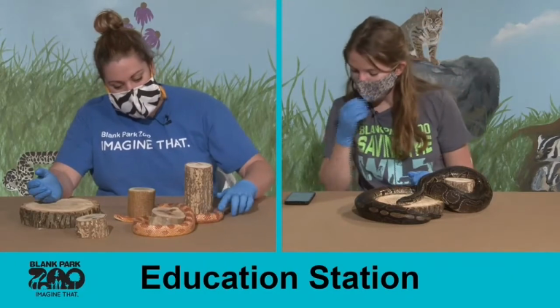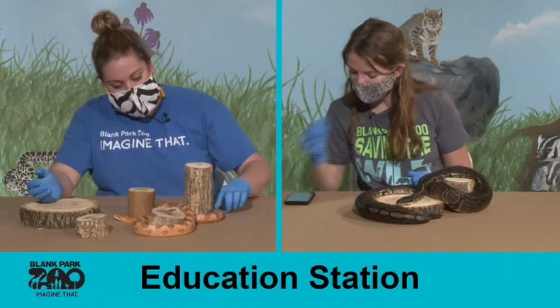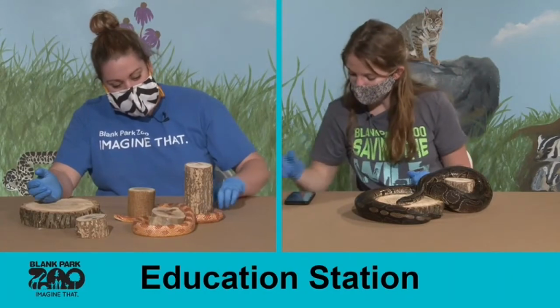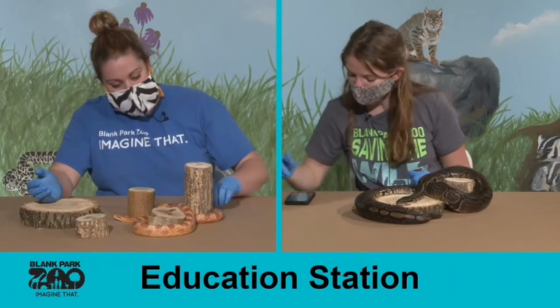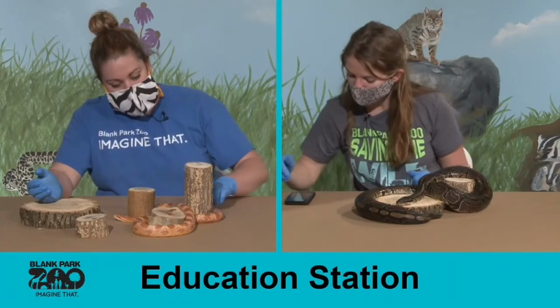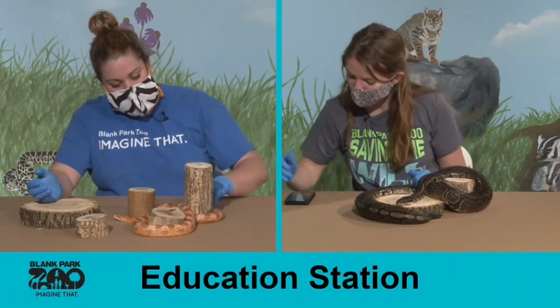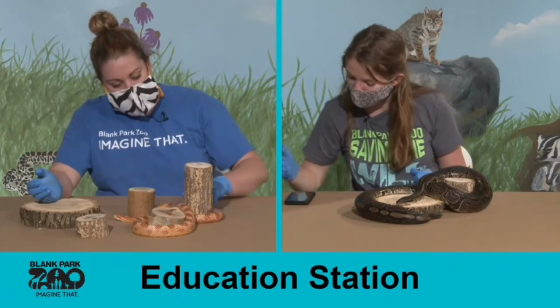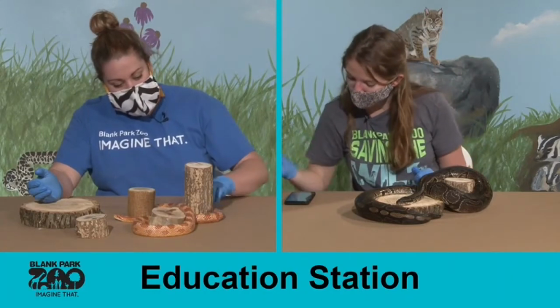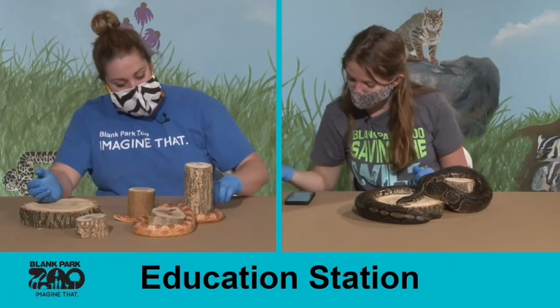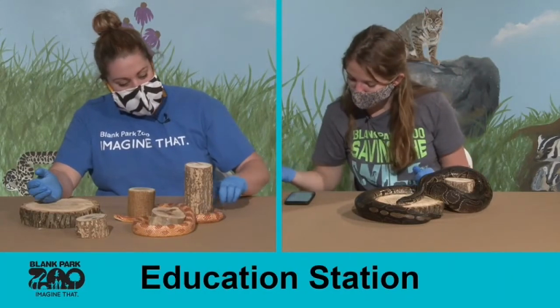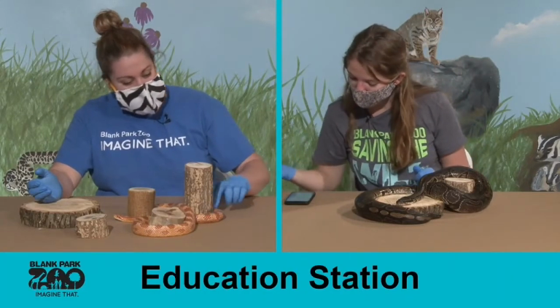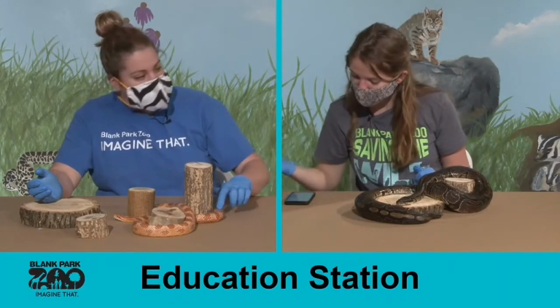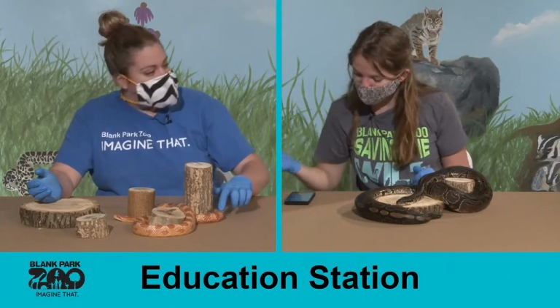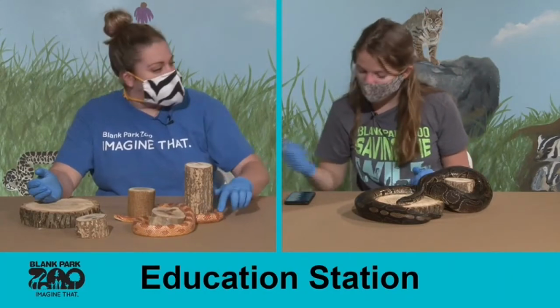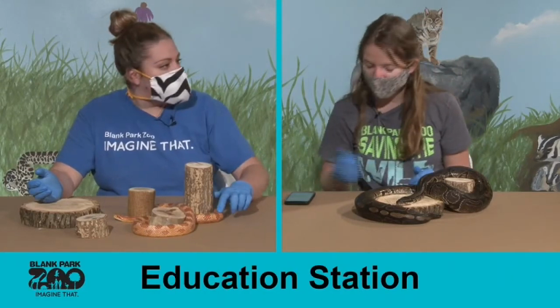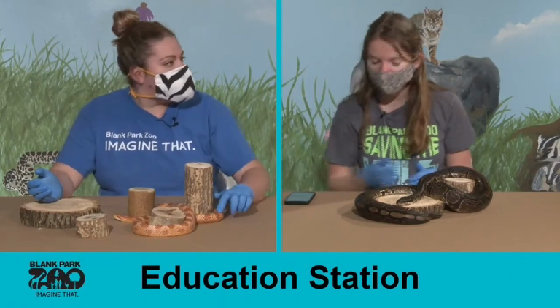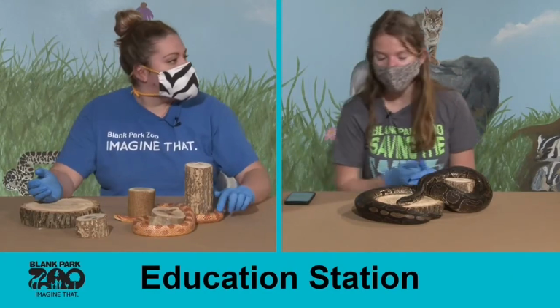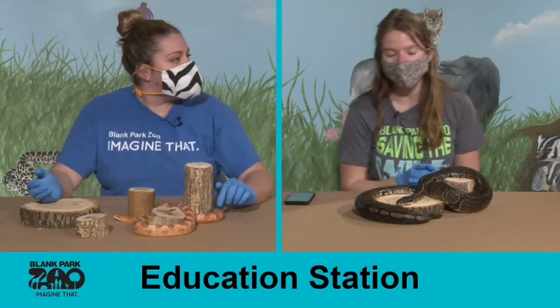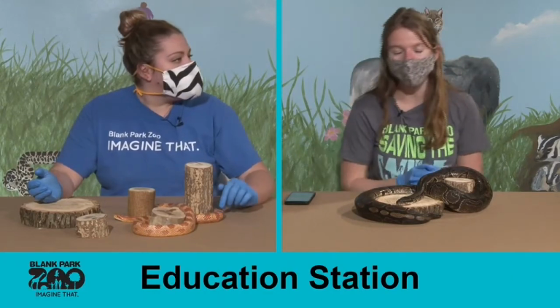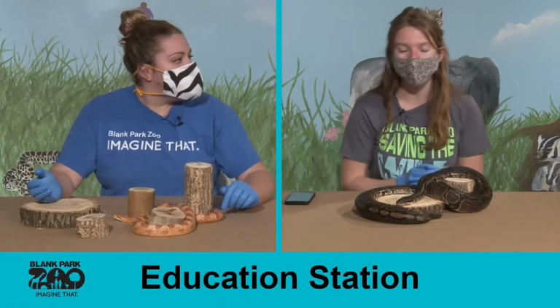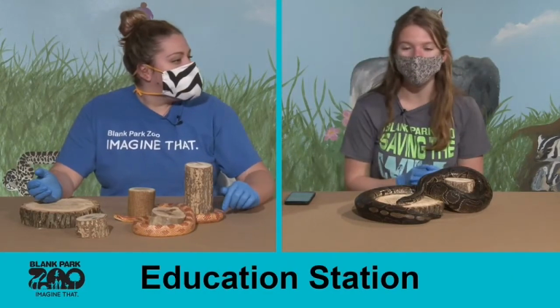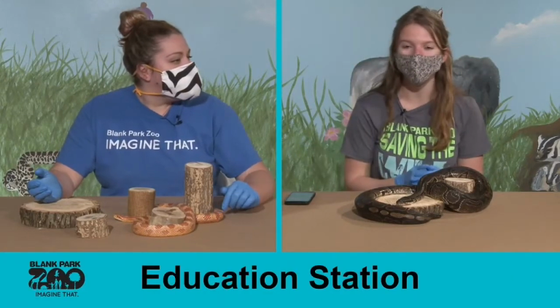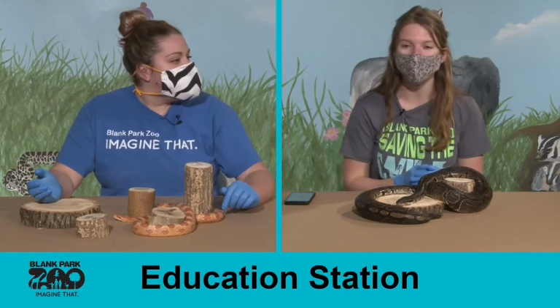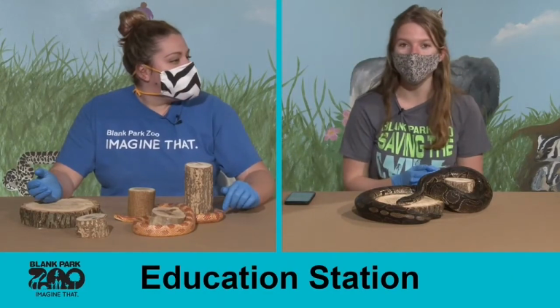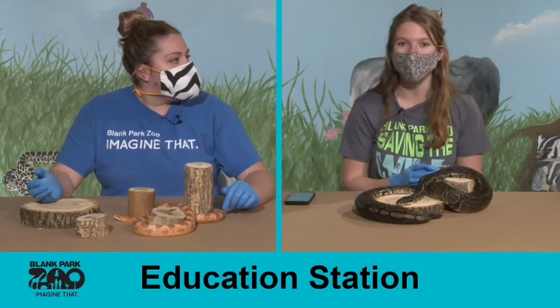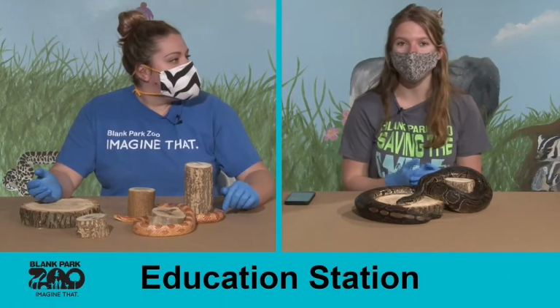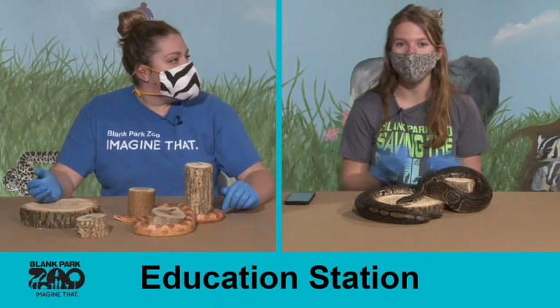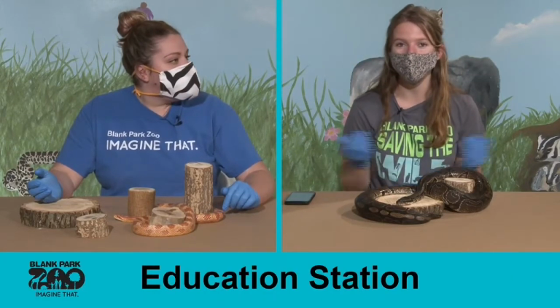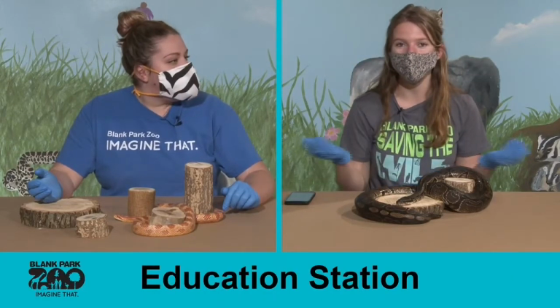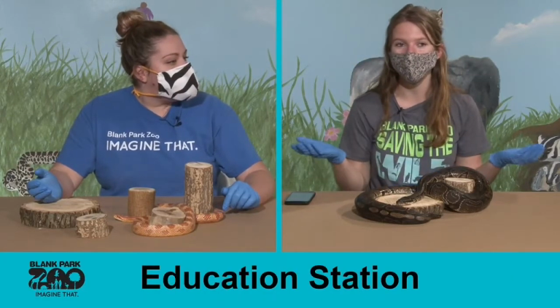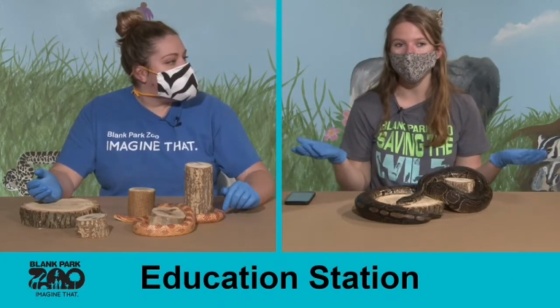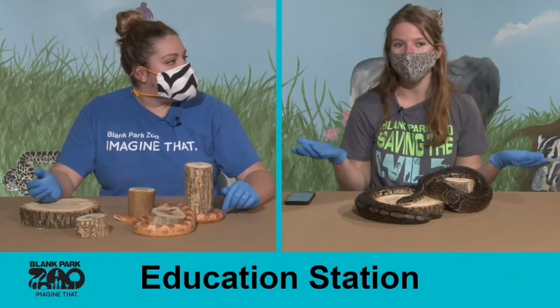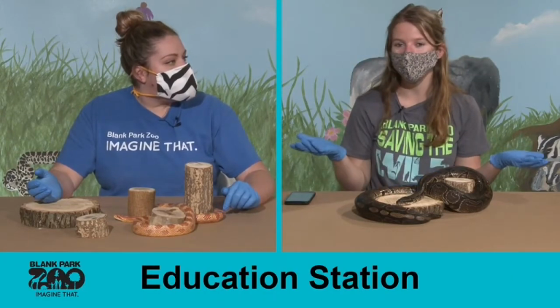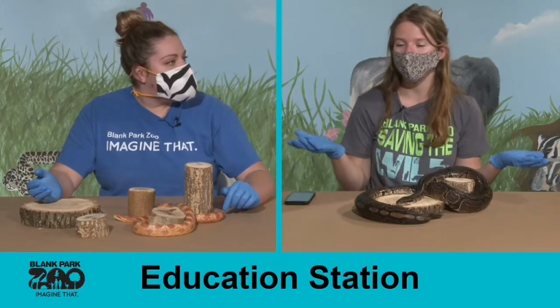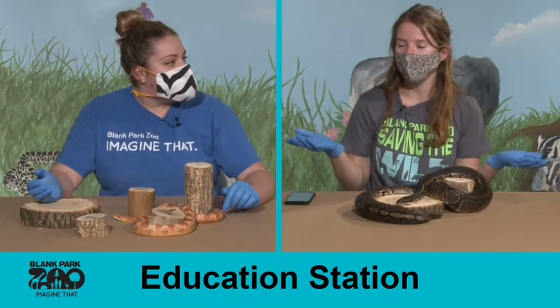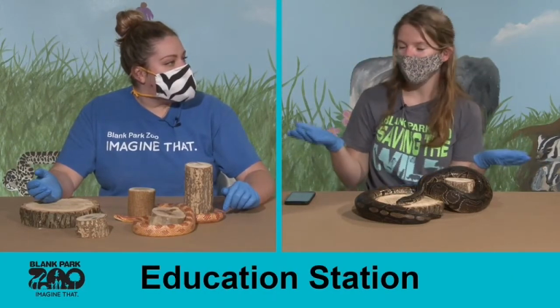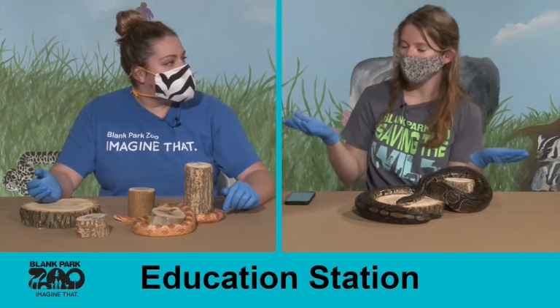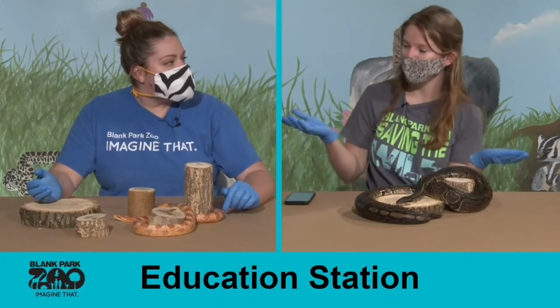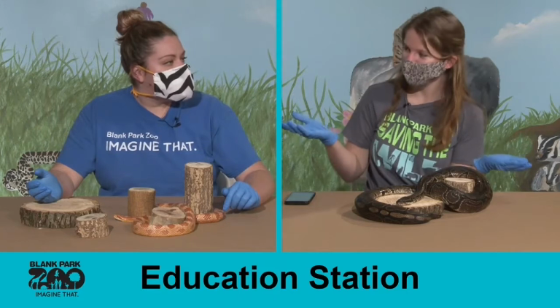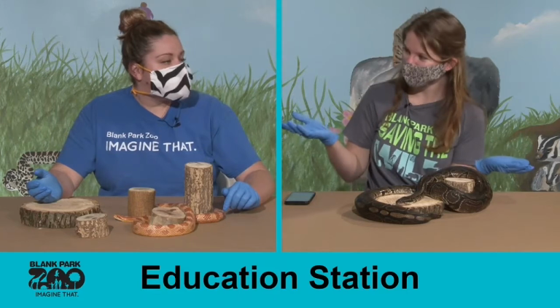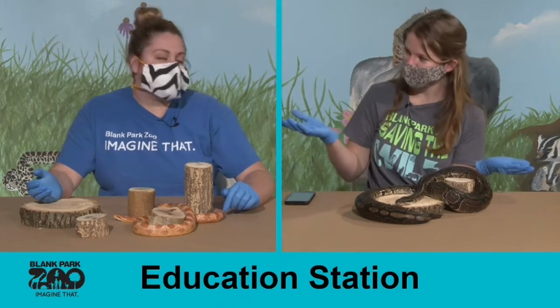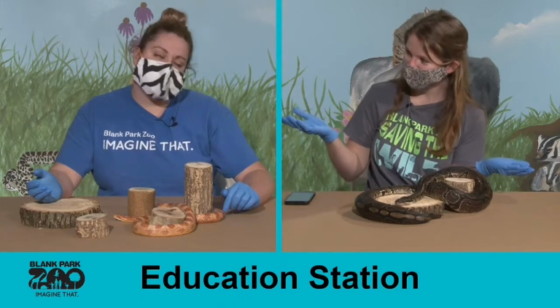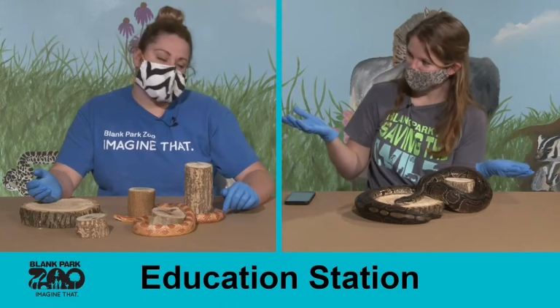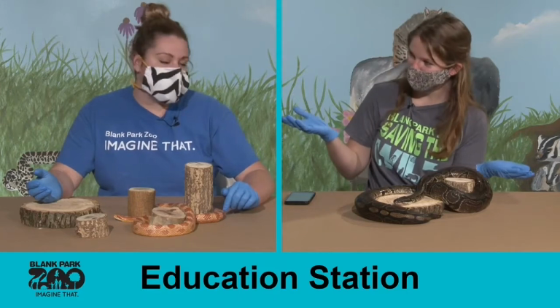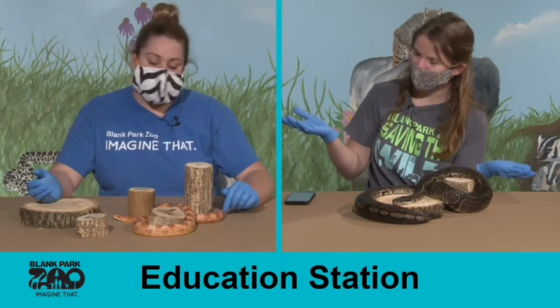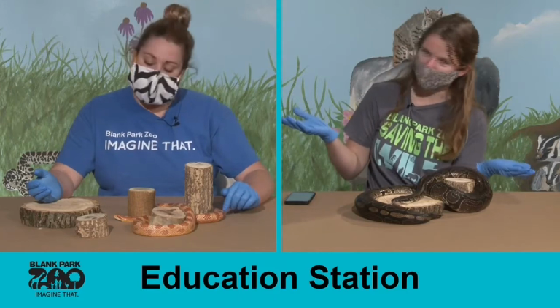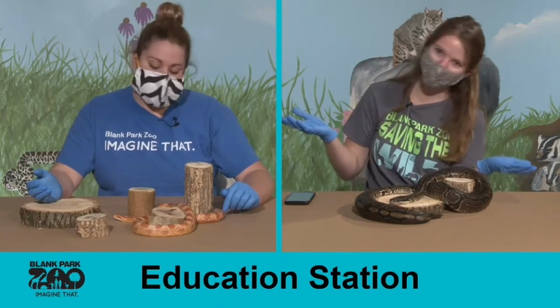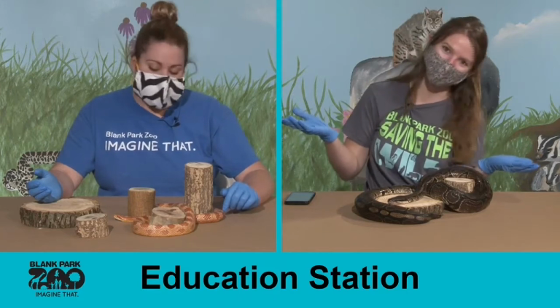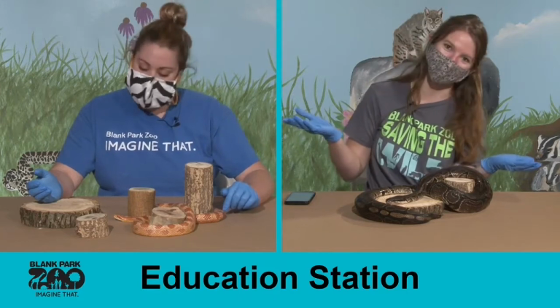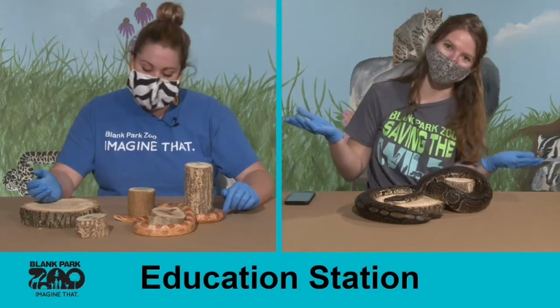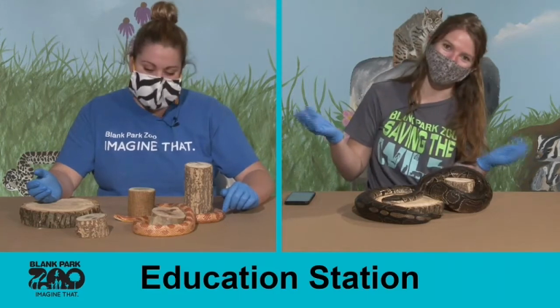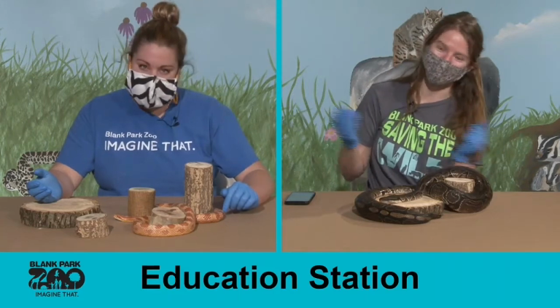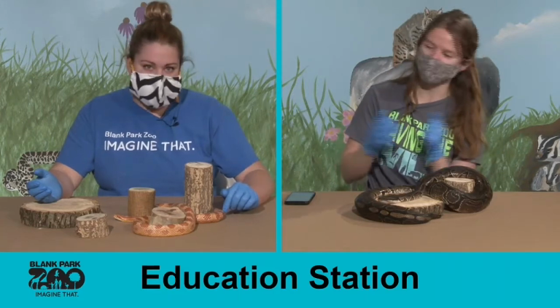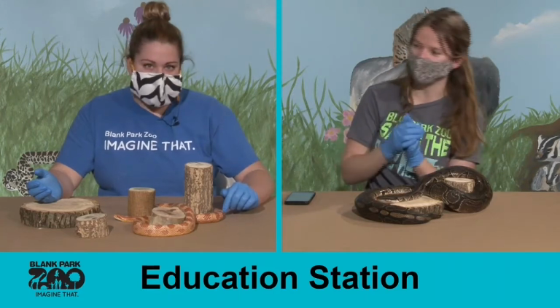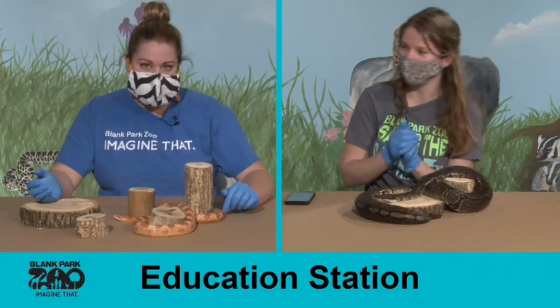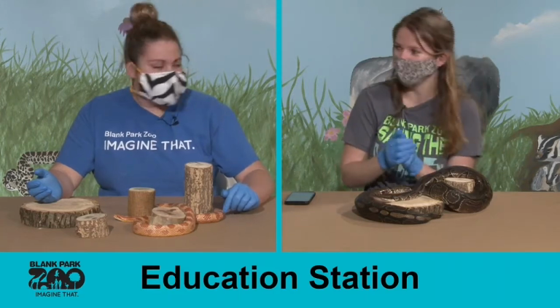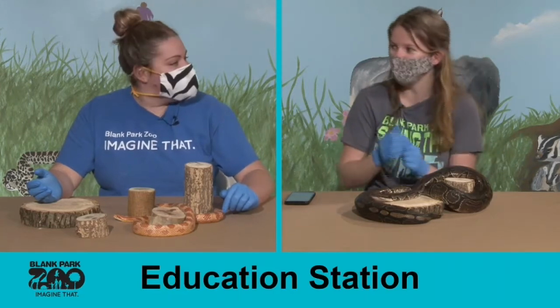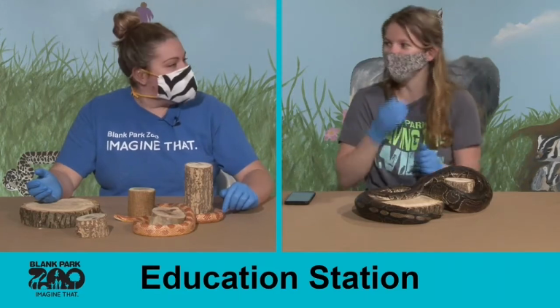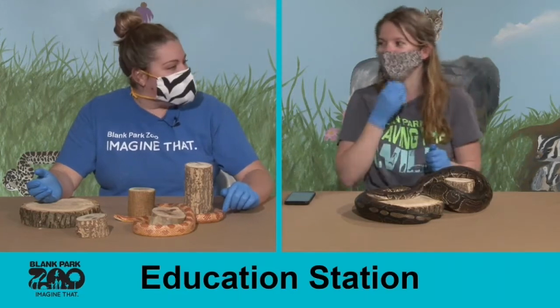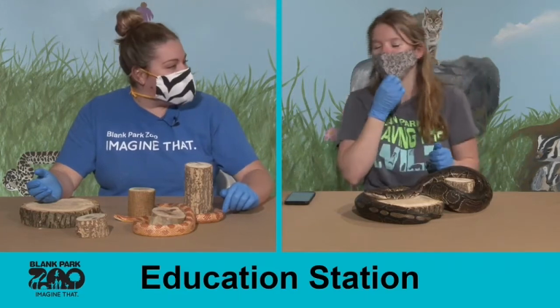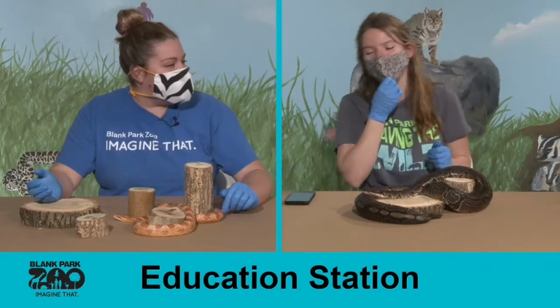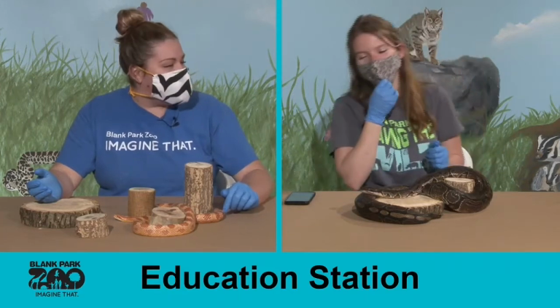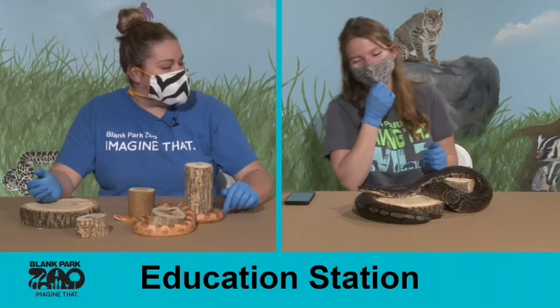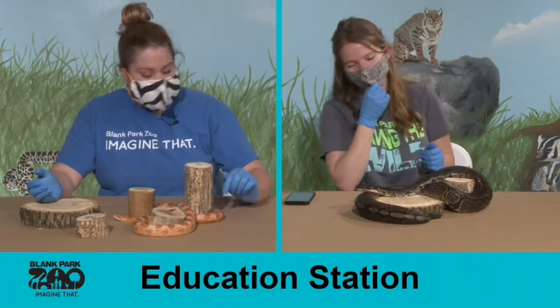We did have one person ask if we can show a rattlesnake. We do not have a rattlesnake in our department, so that's not something we can share.